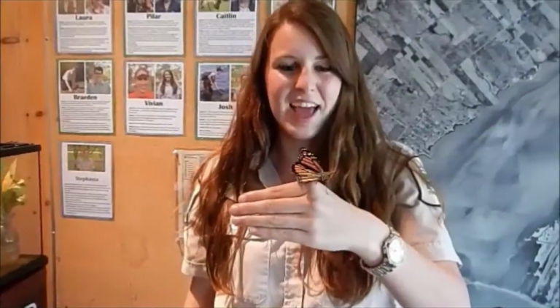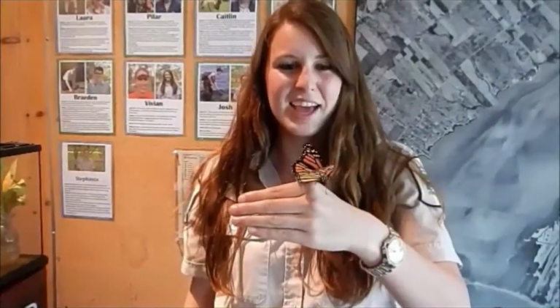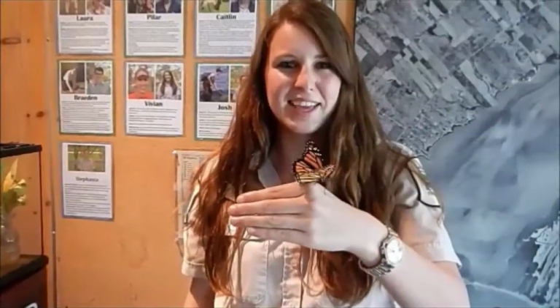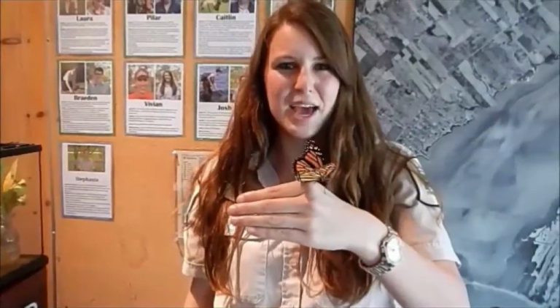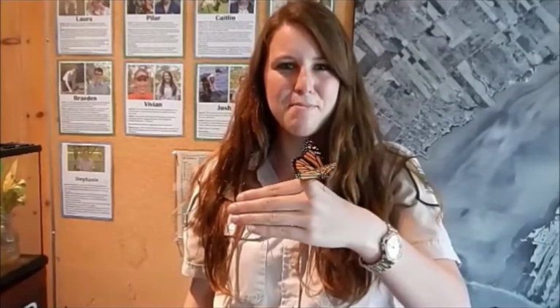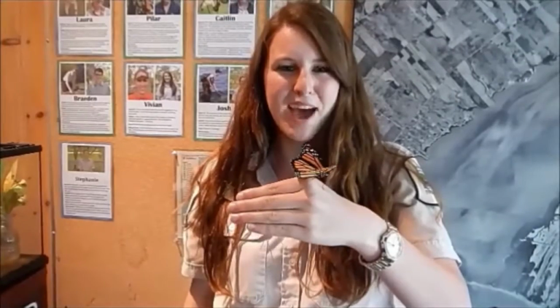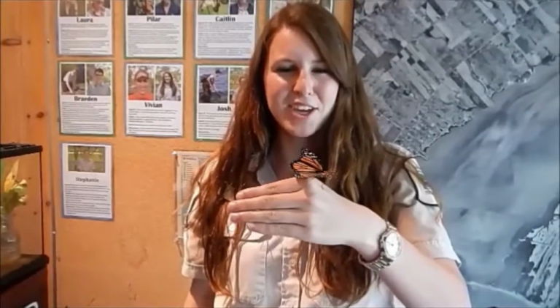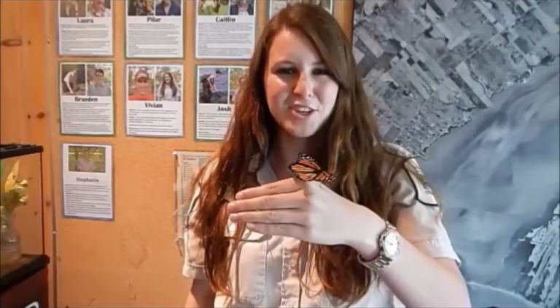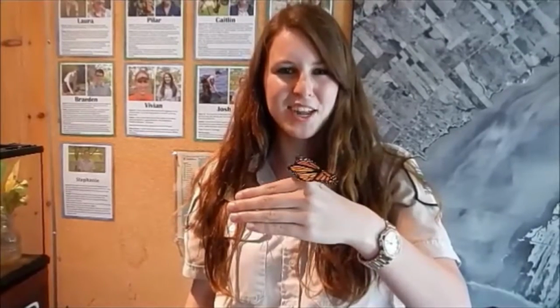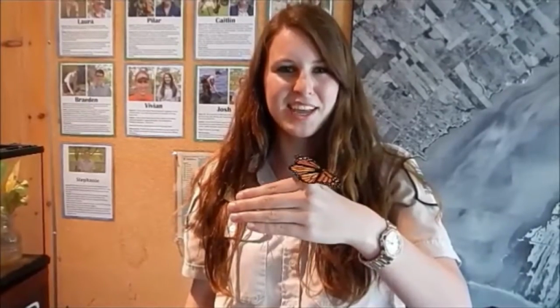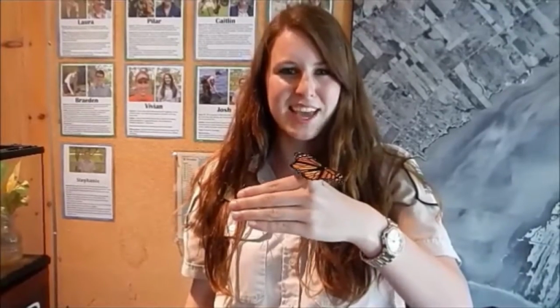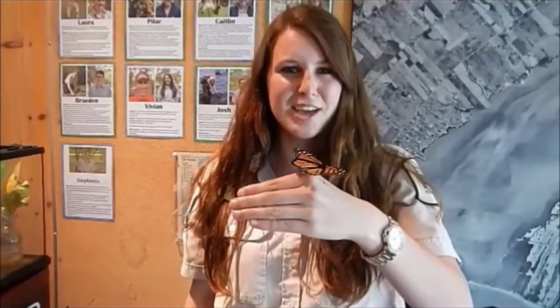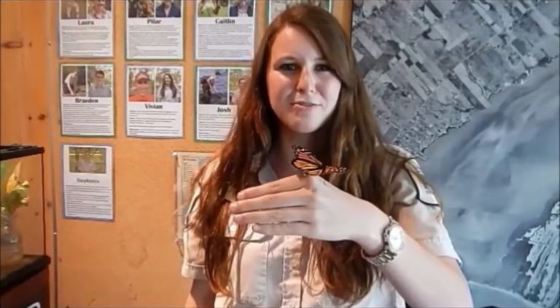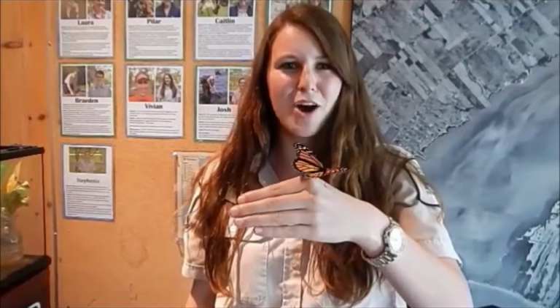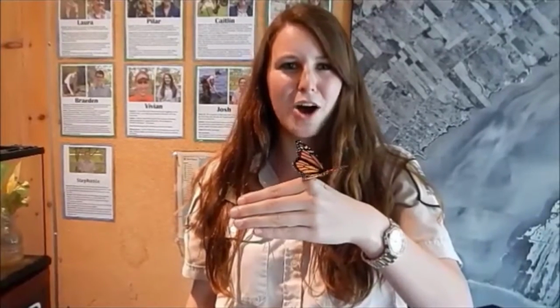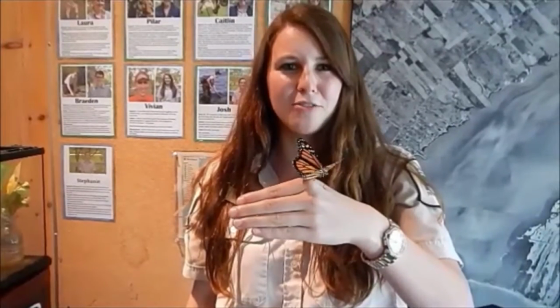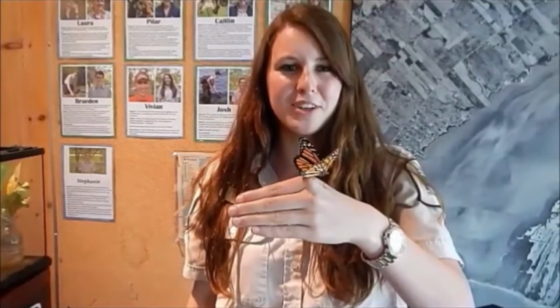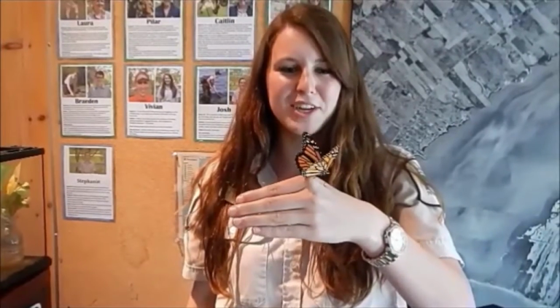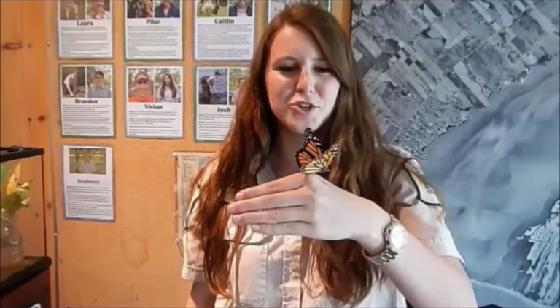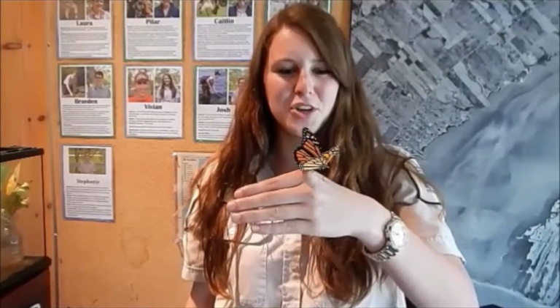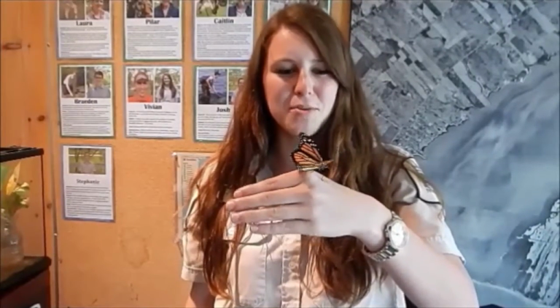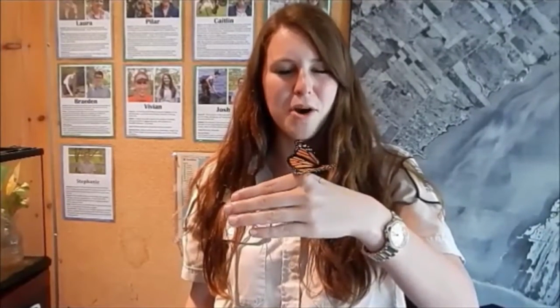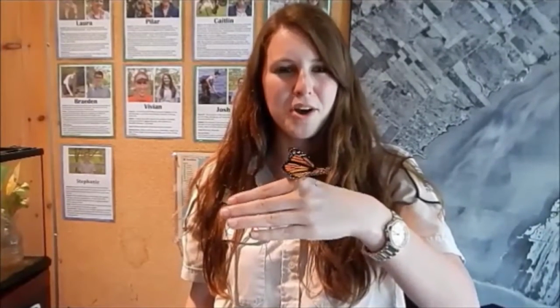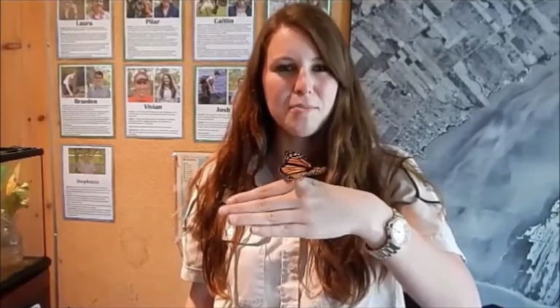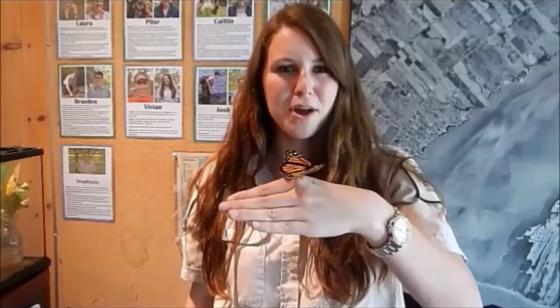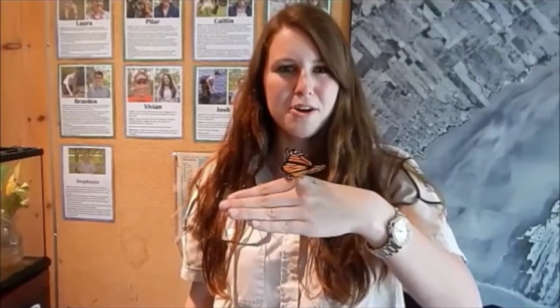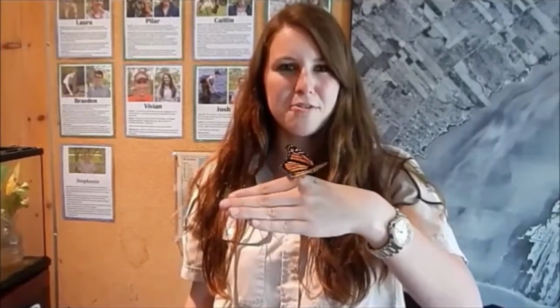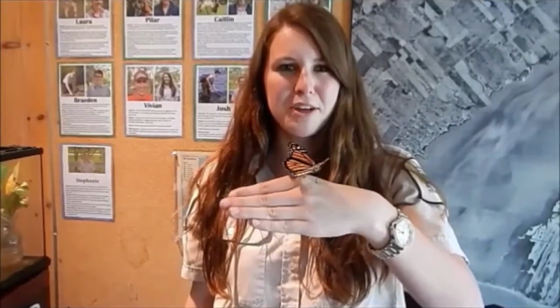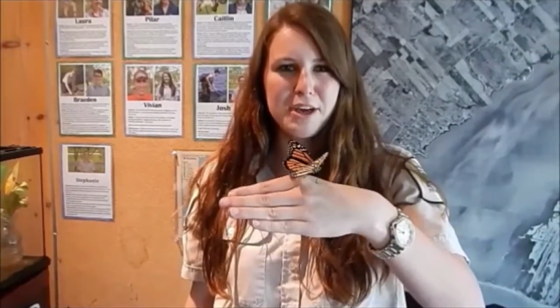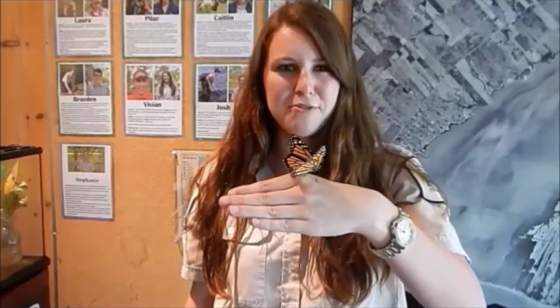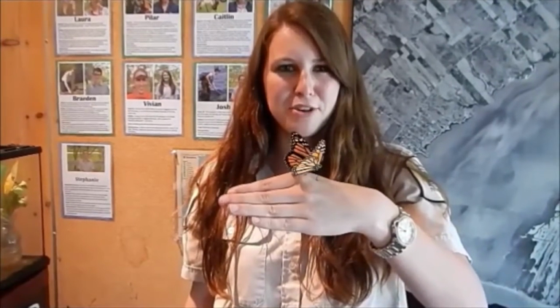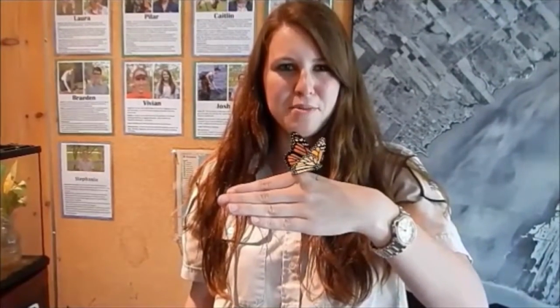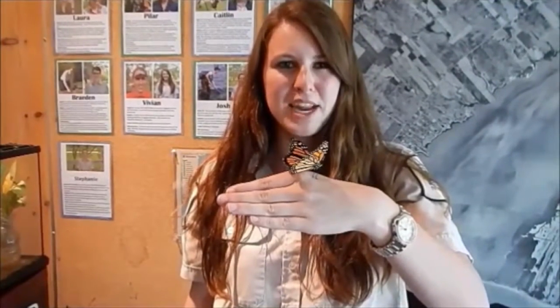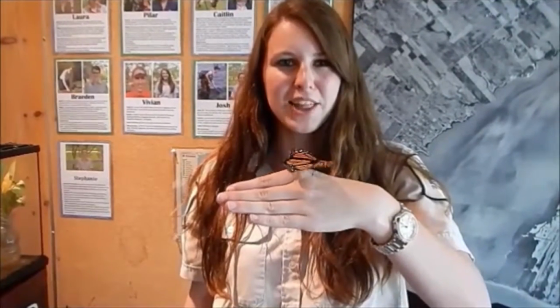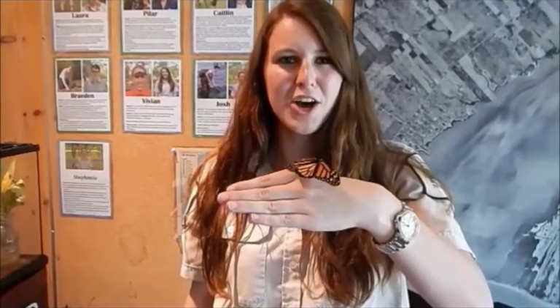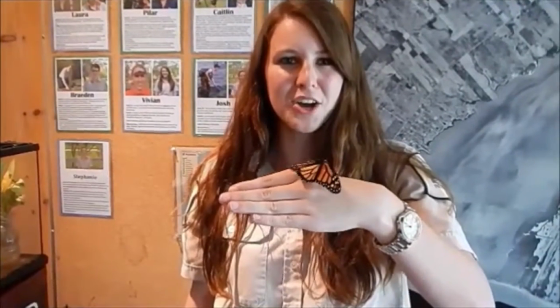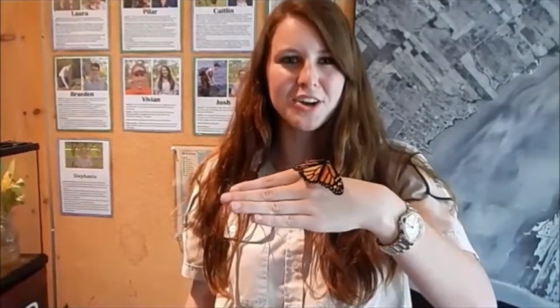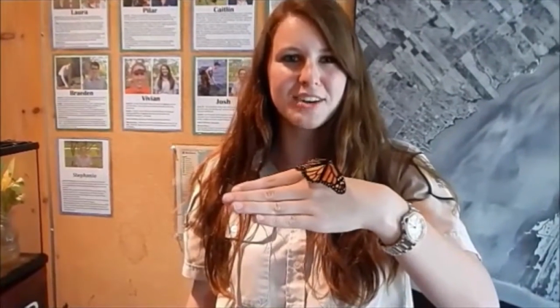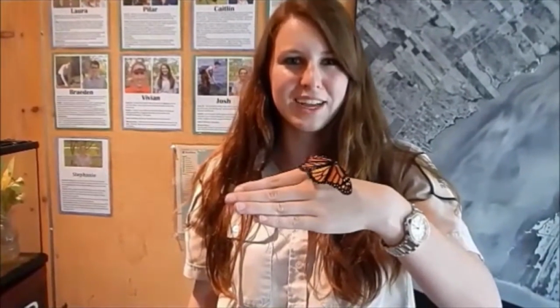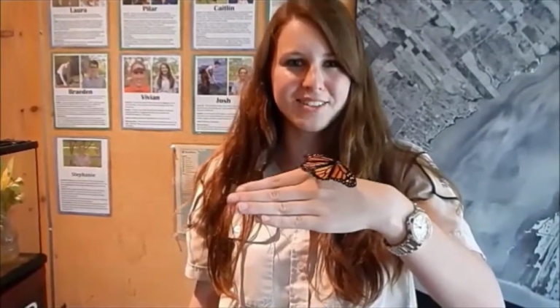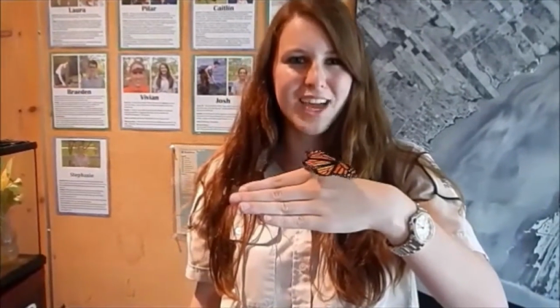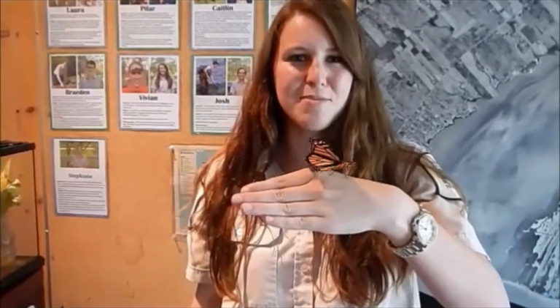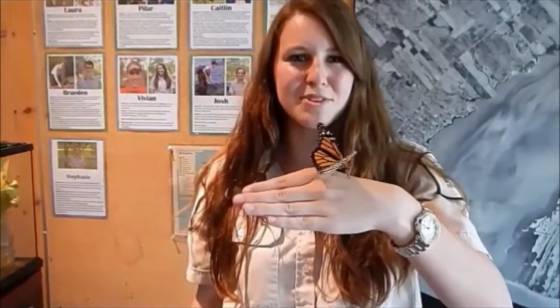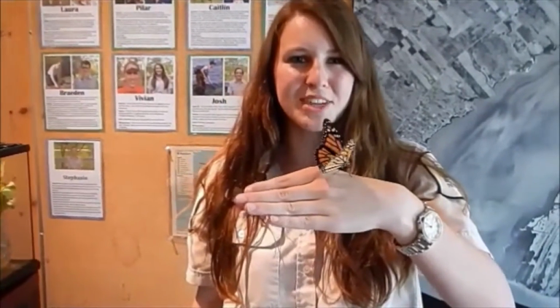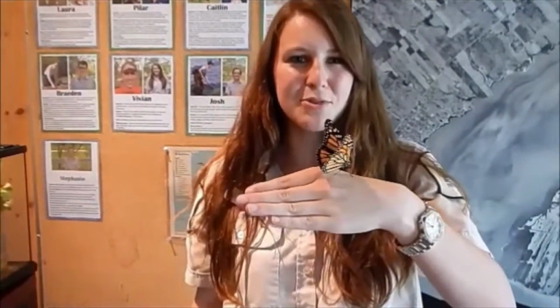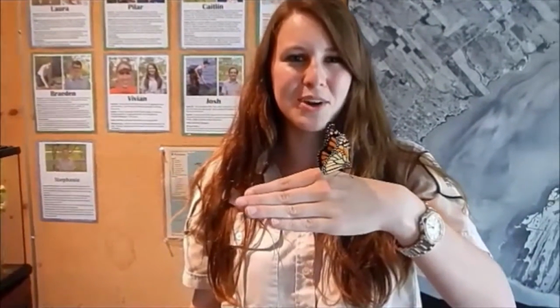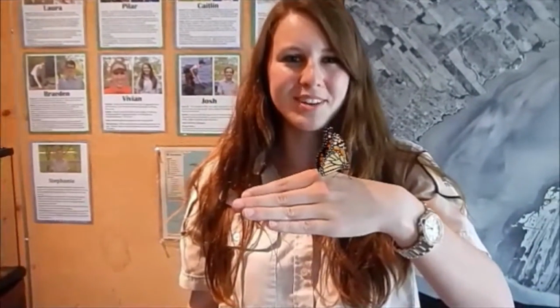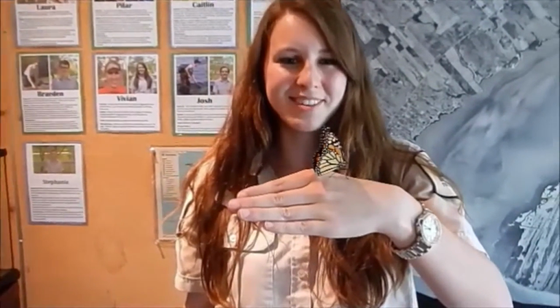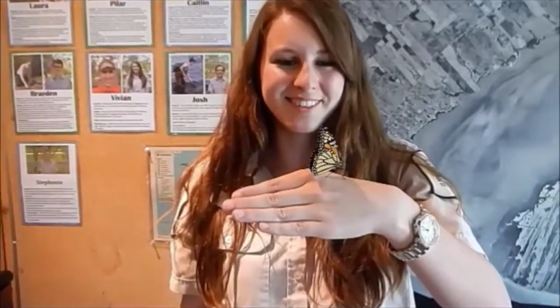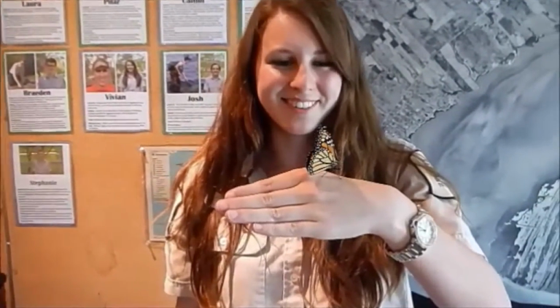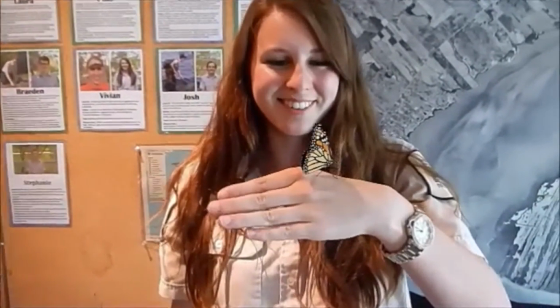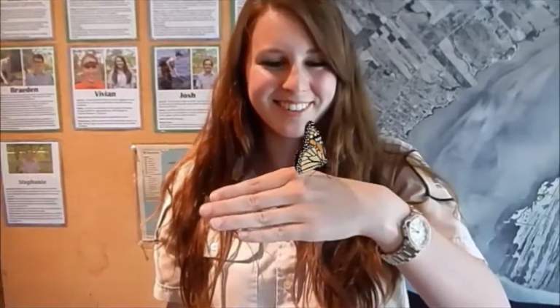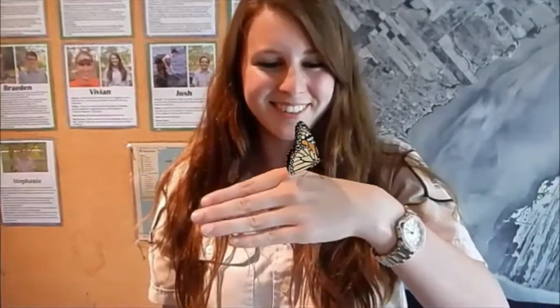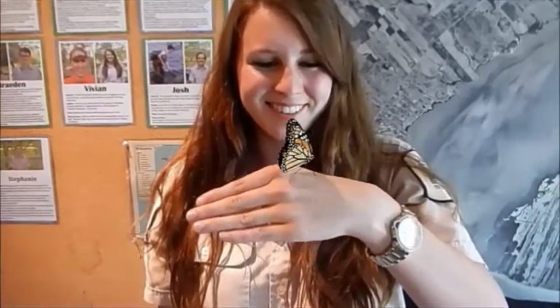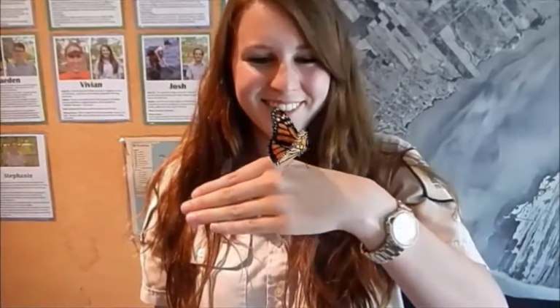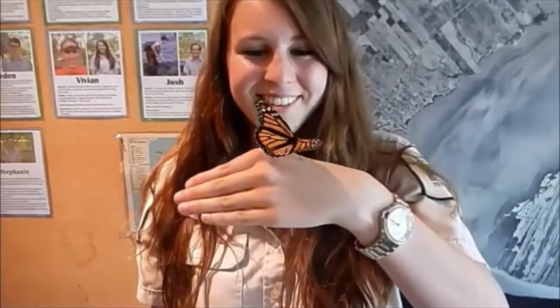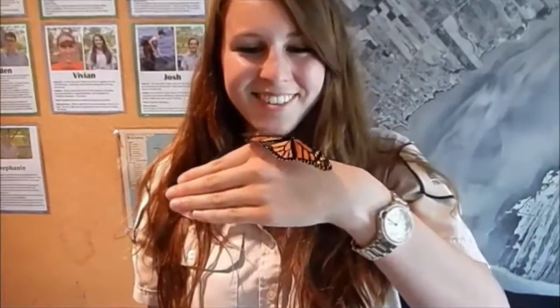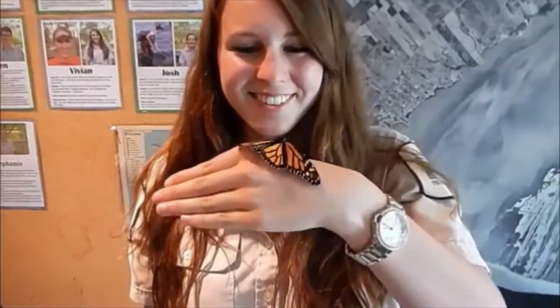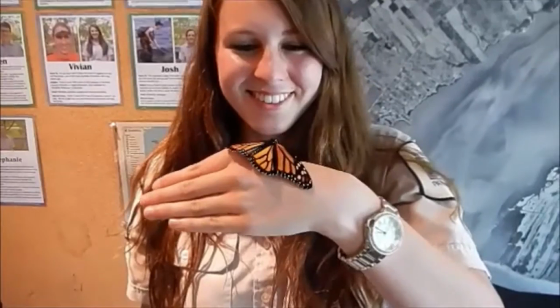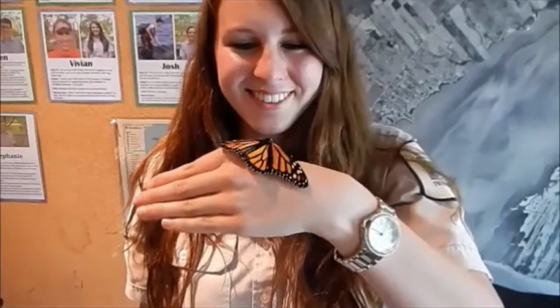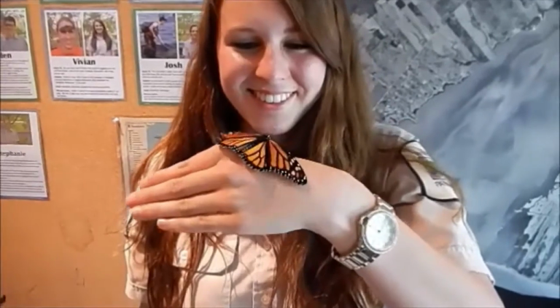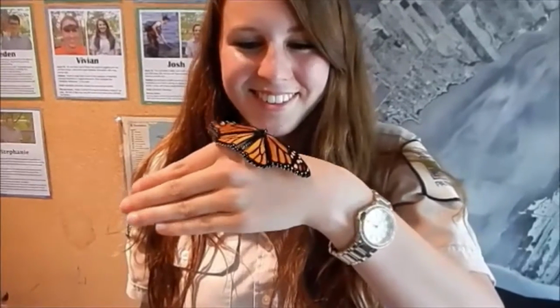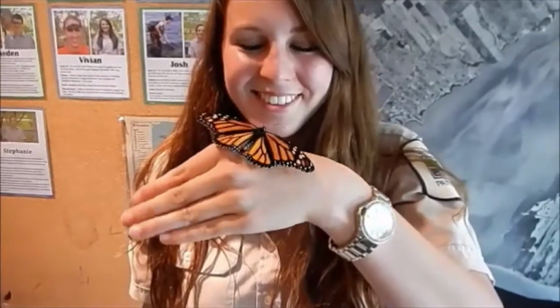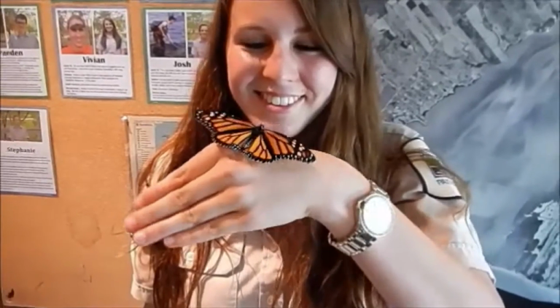Get passionate, get involved, and enjoy the monarch butterfly for a minute longer next time you see one.